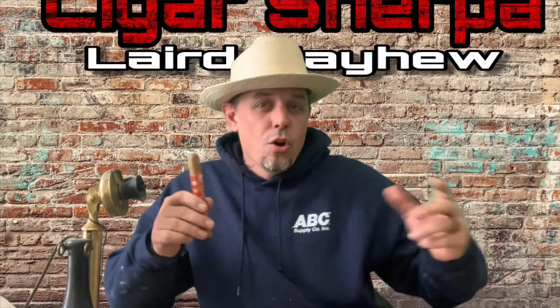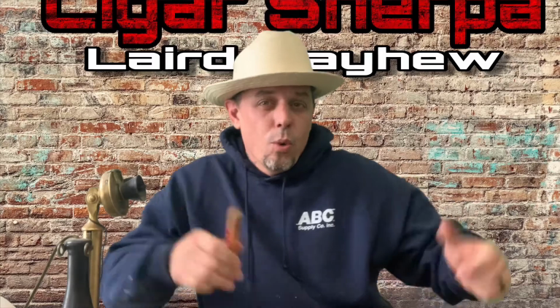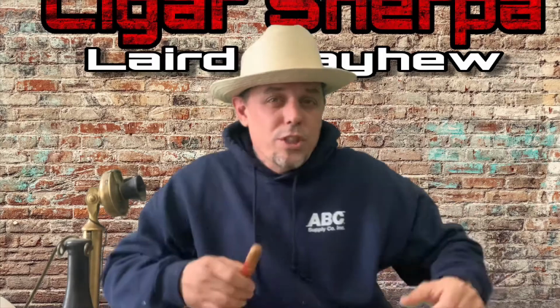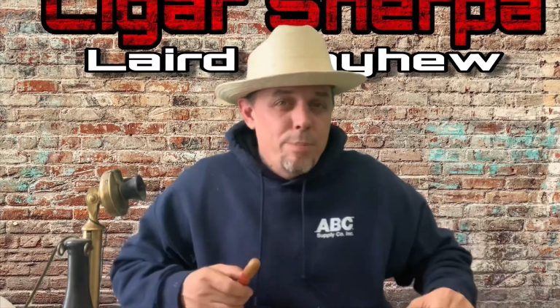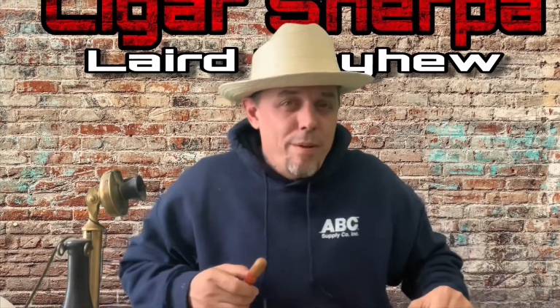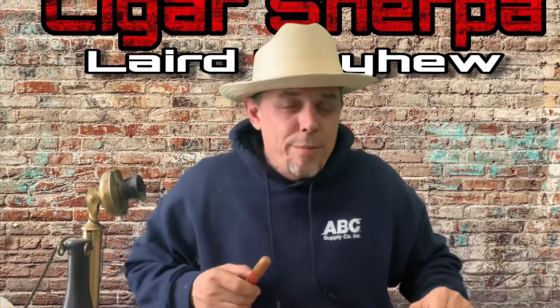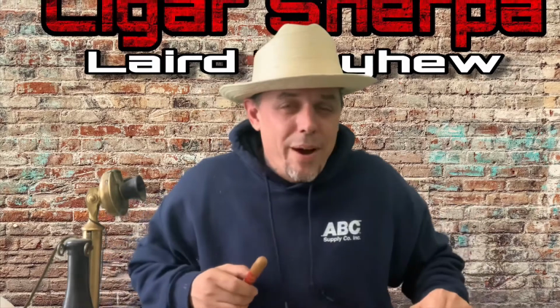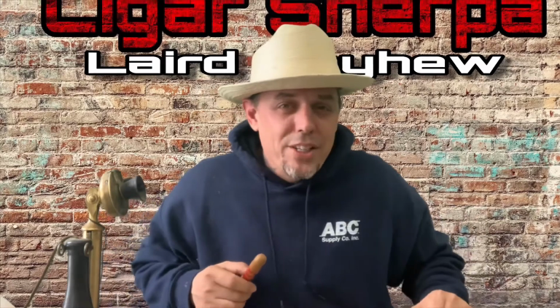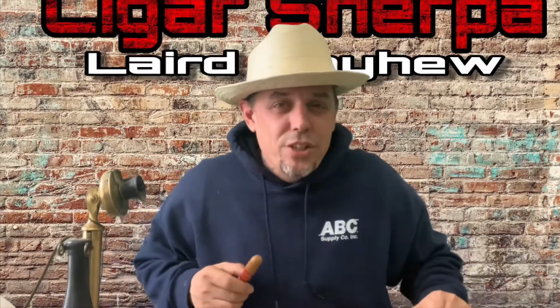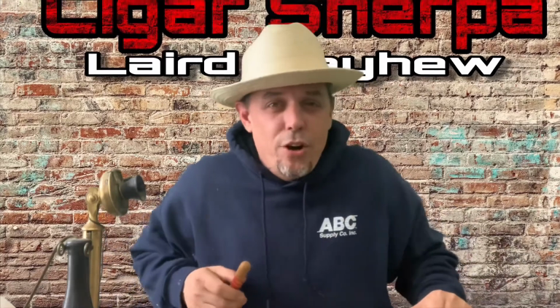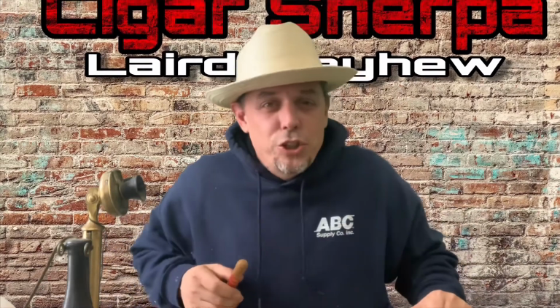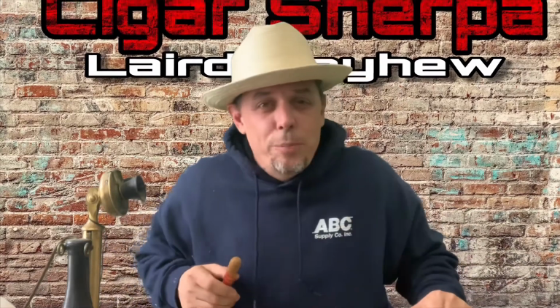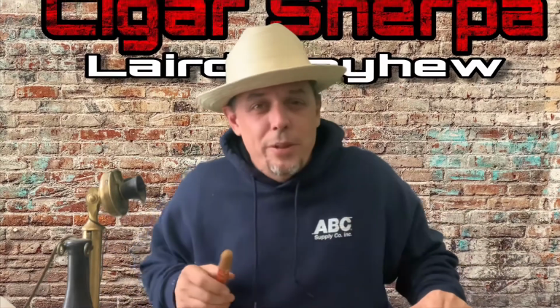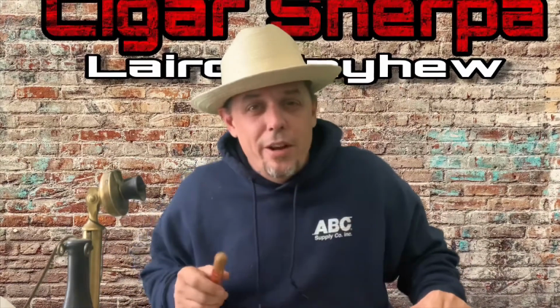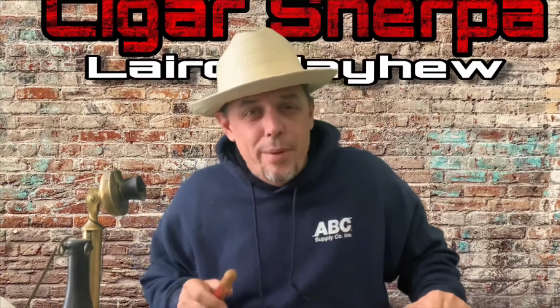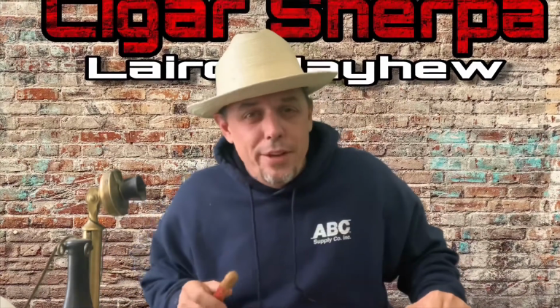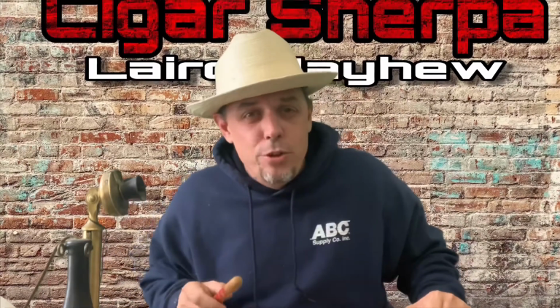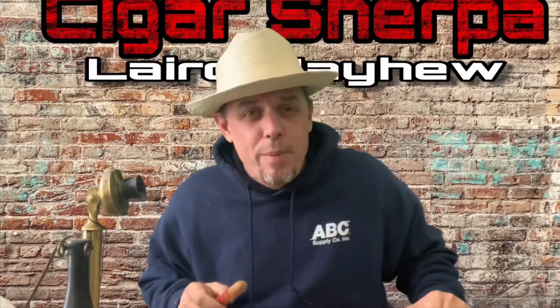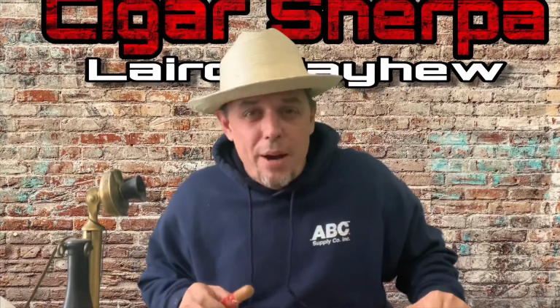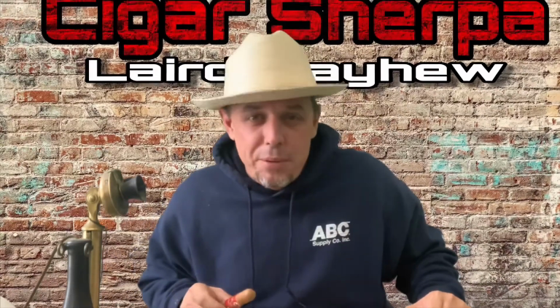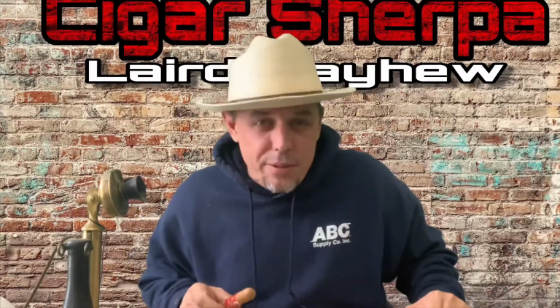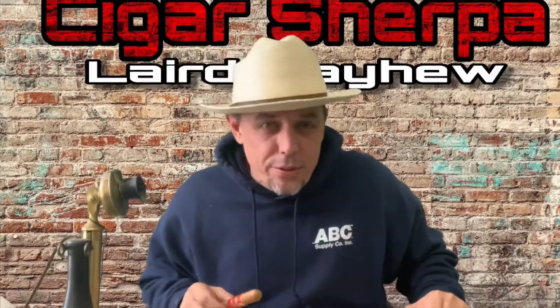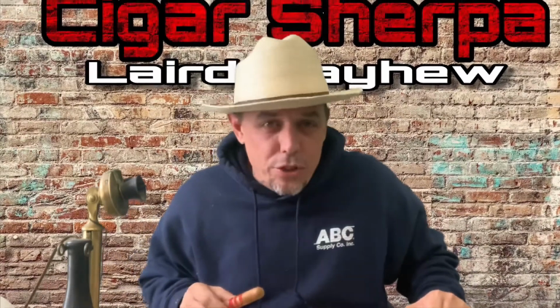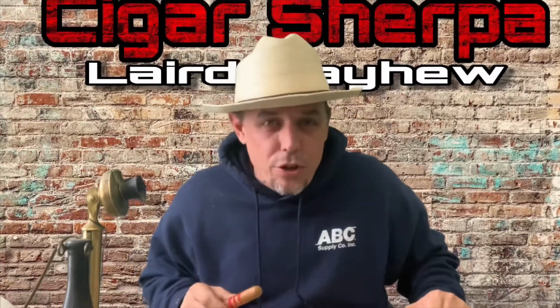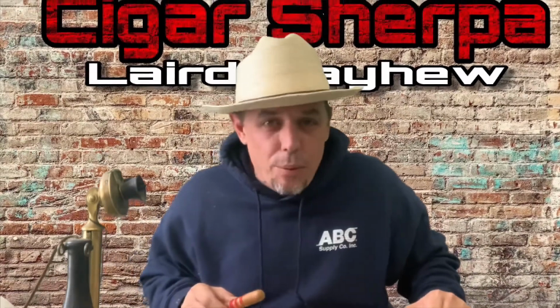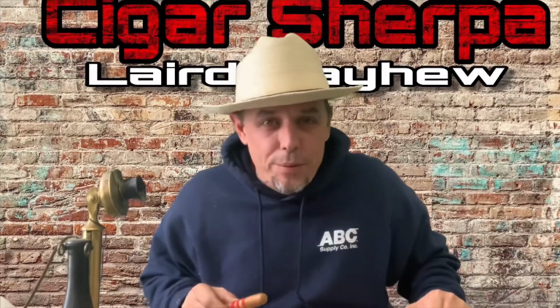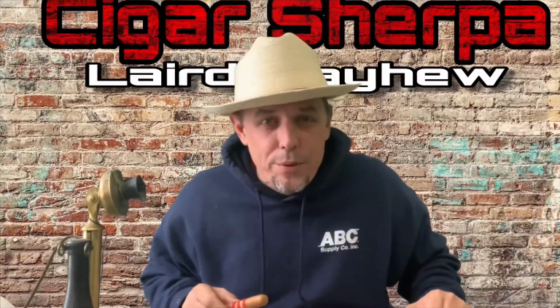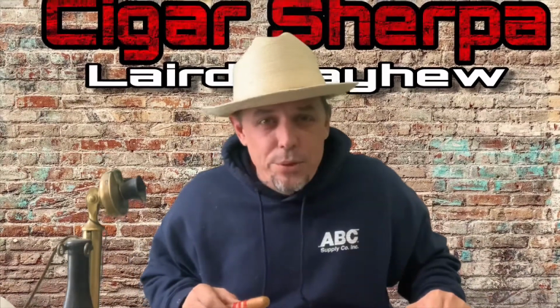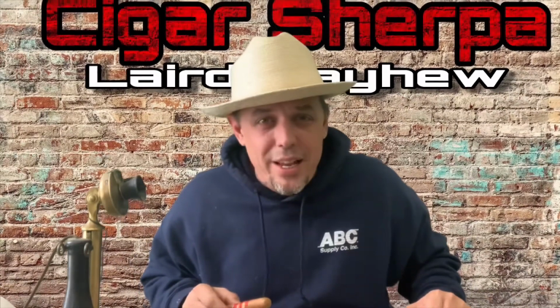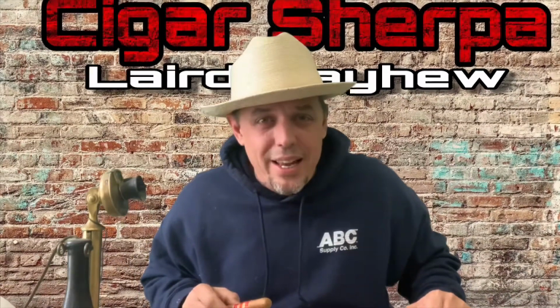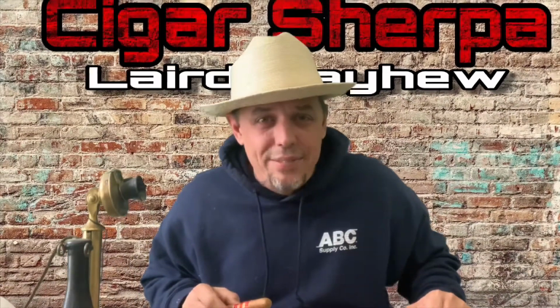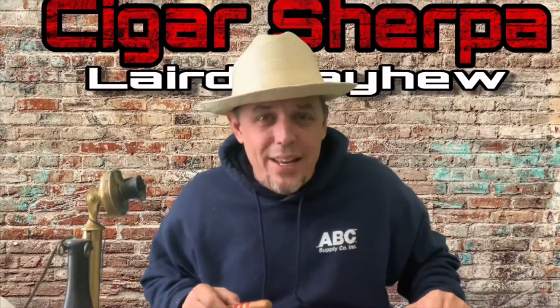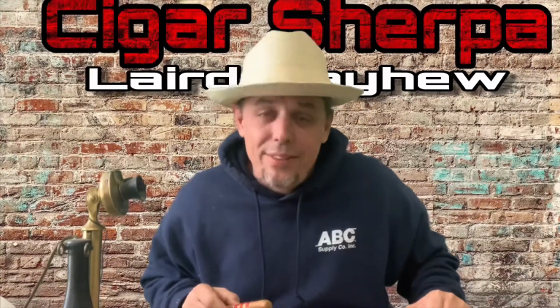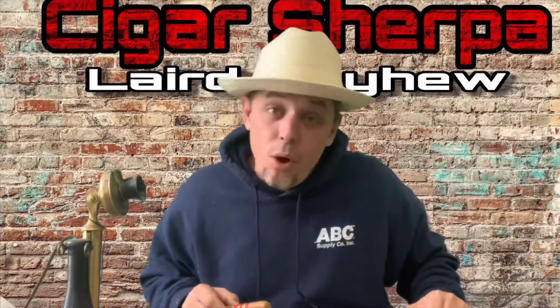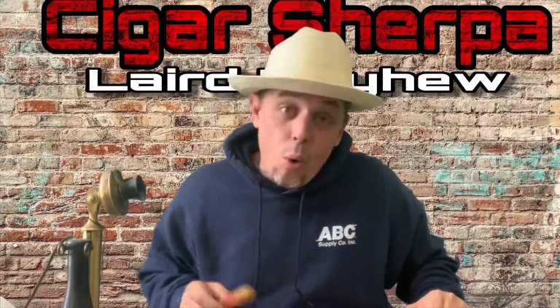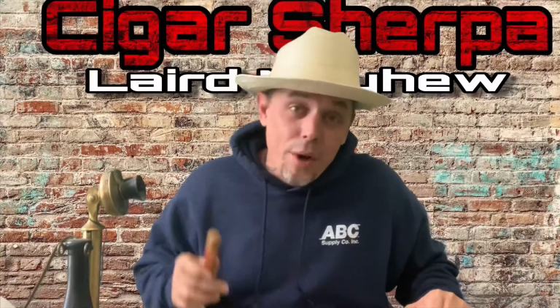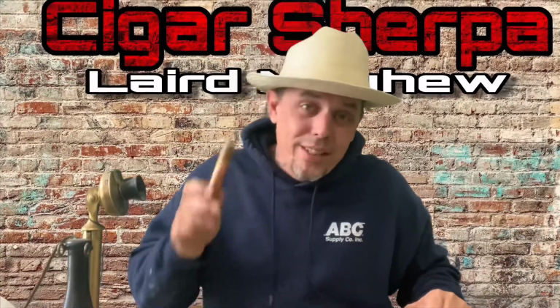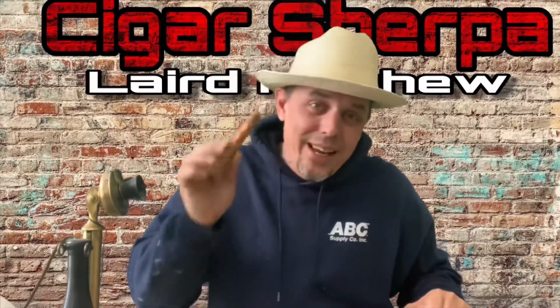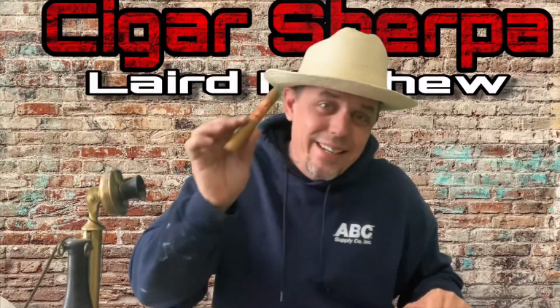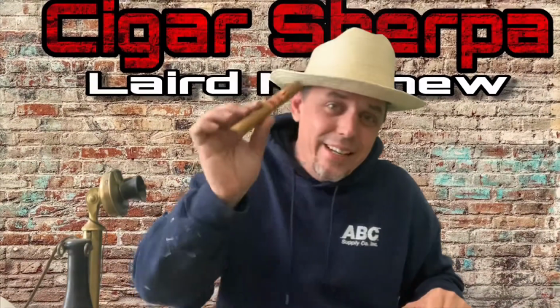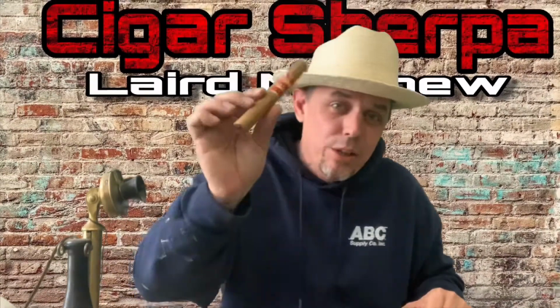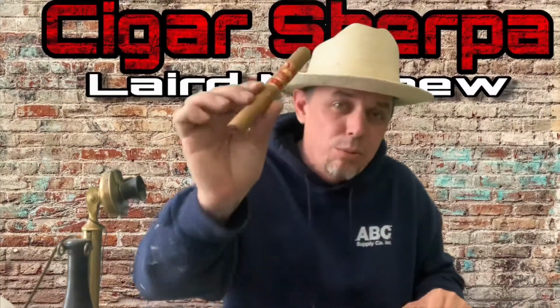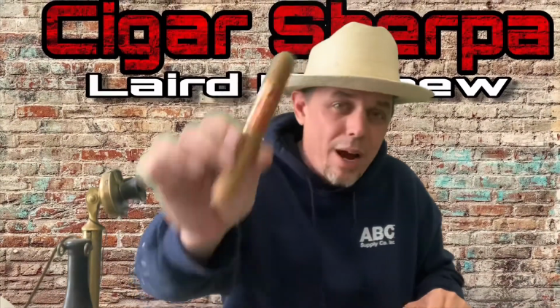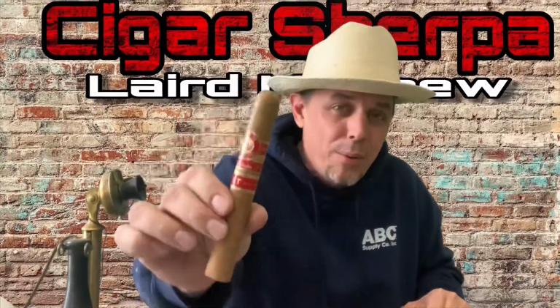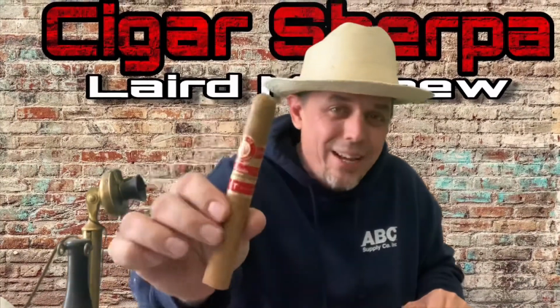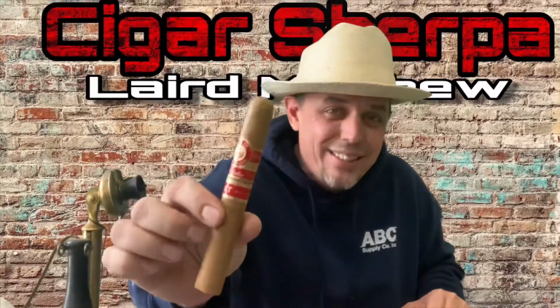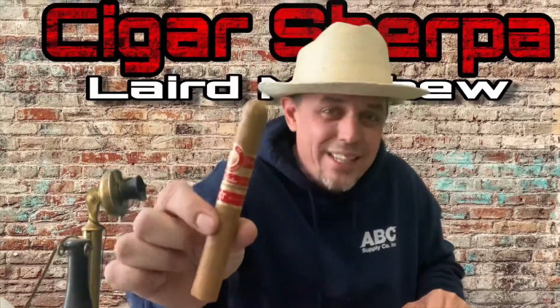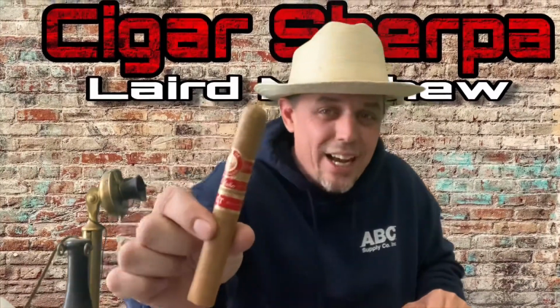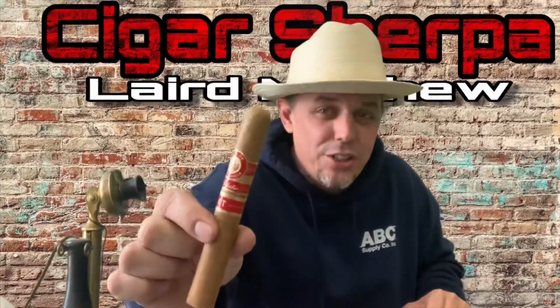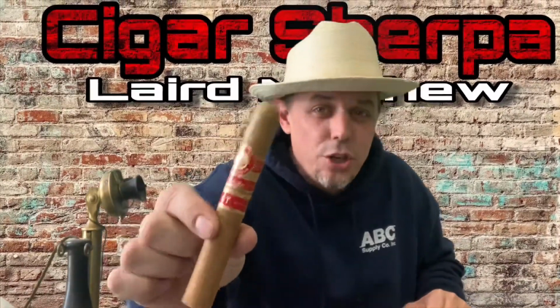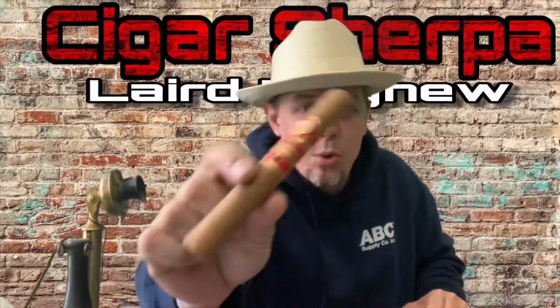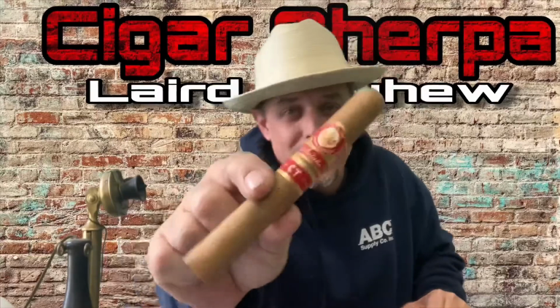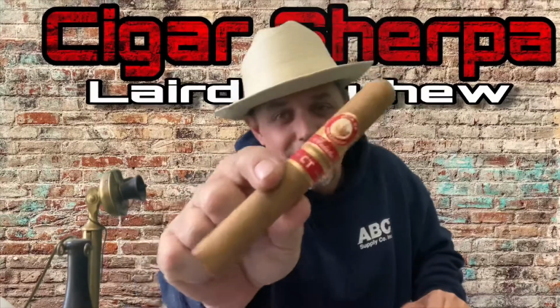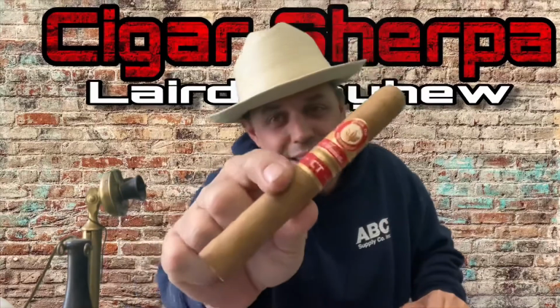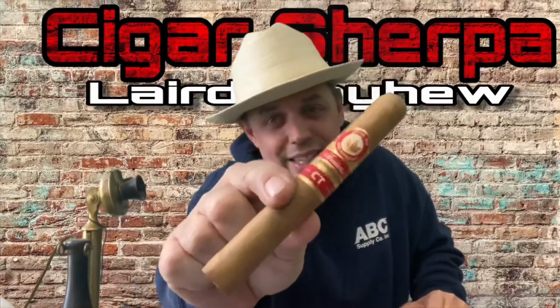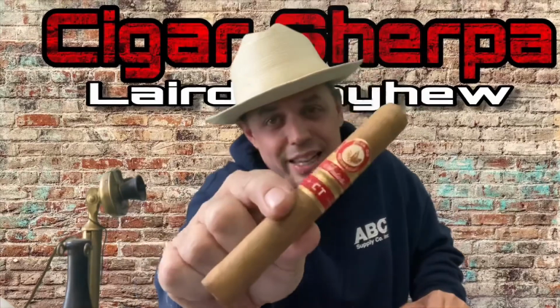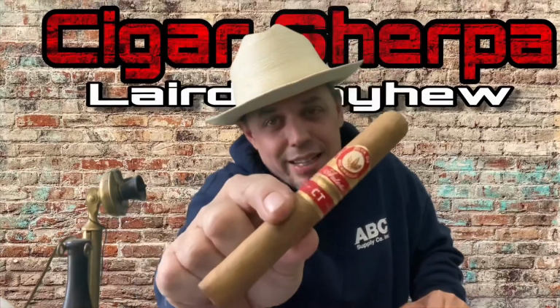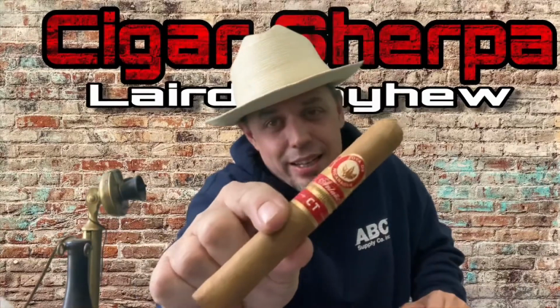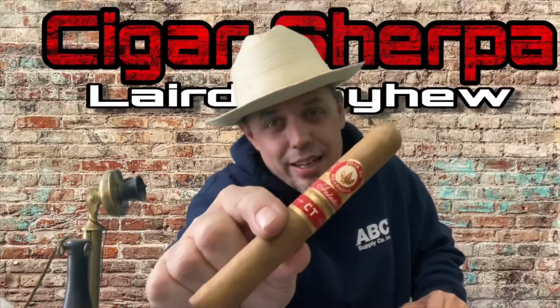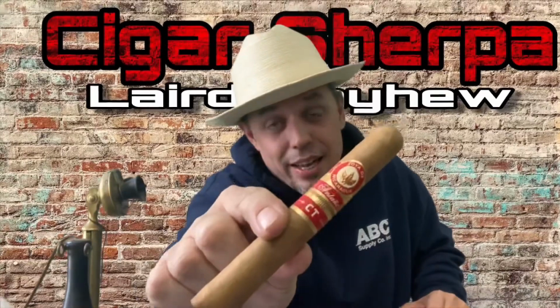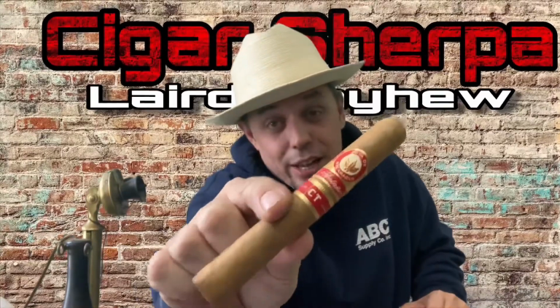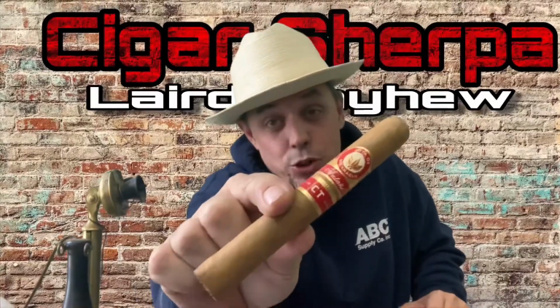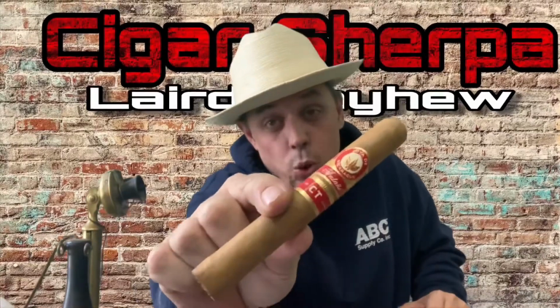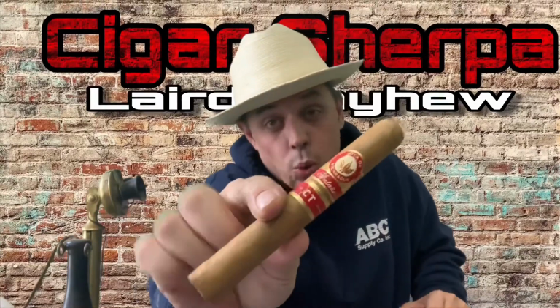What's up everybody, Cigar Stripper, Laird Mayhew, back with another cigar review. Today I've got the Hoya de Nicaragua Antano Connecticut in Toro.